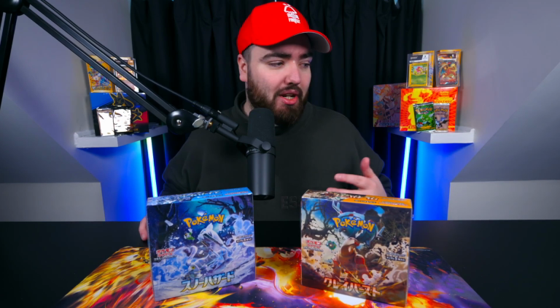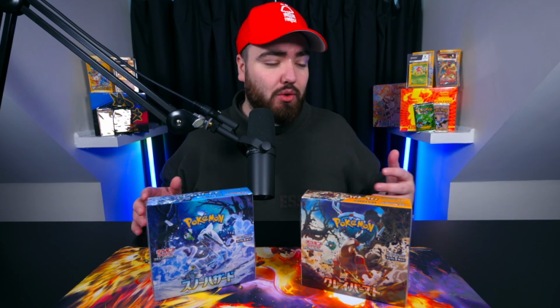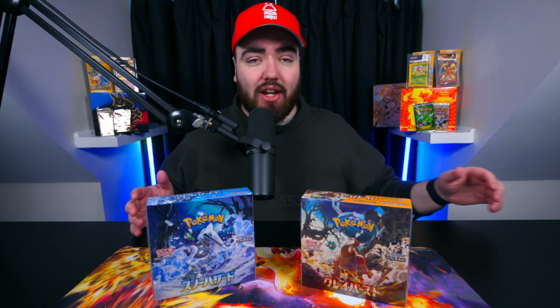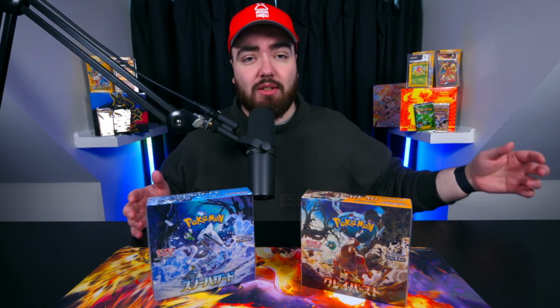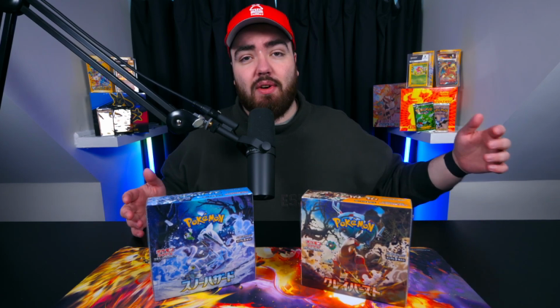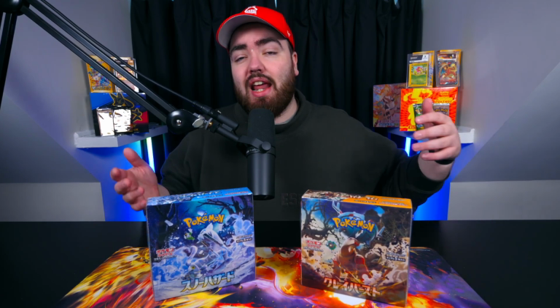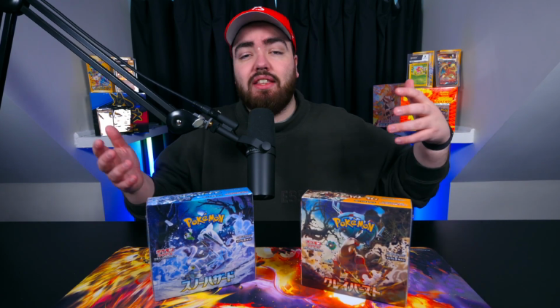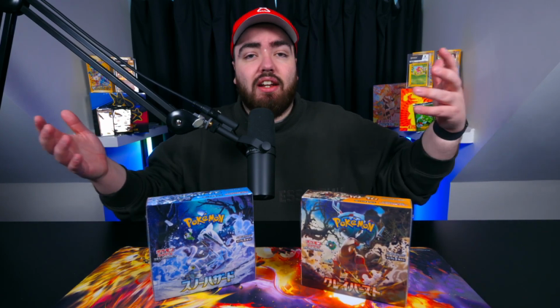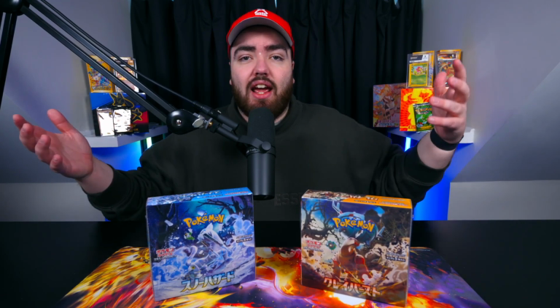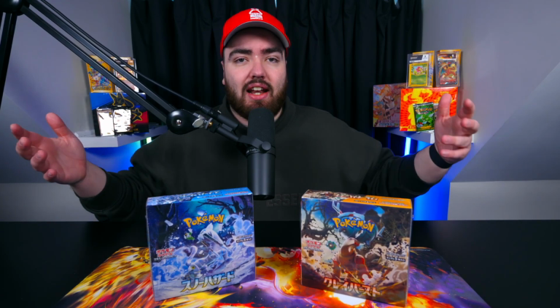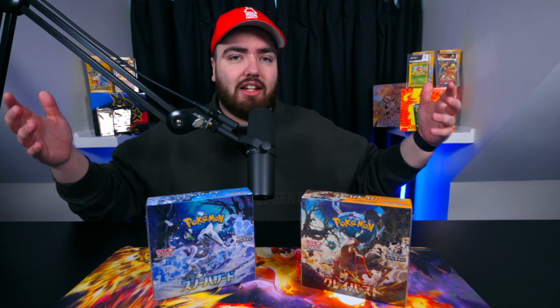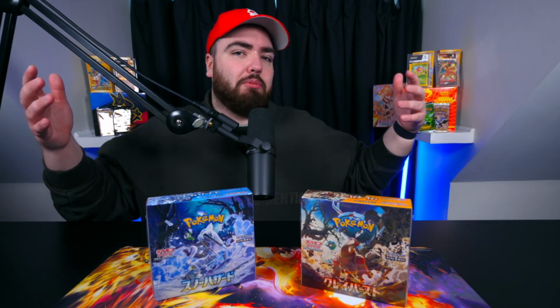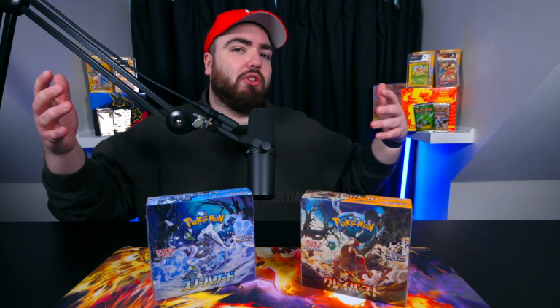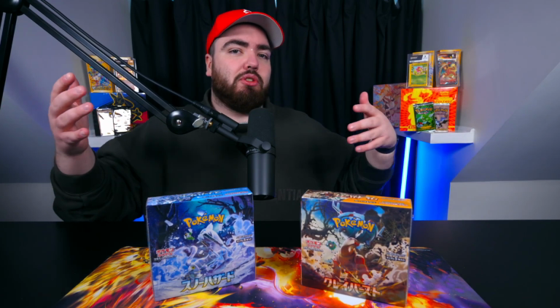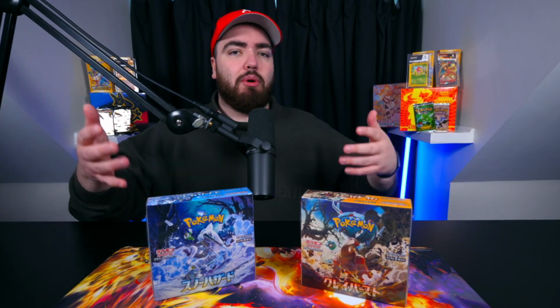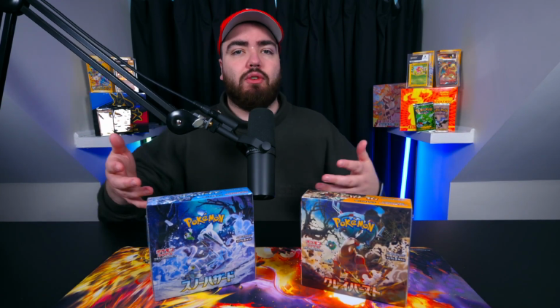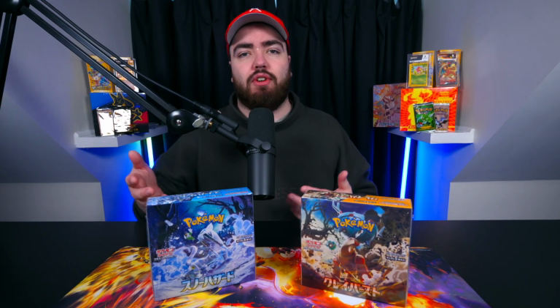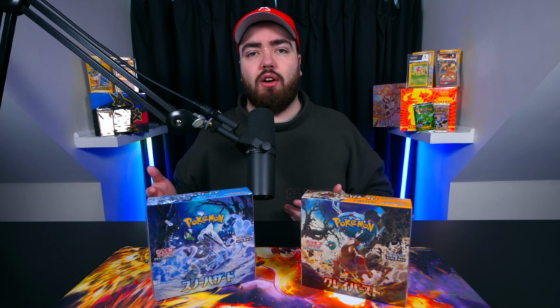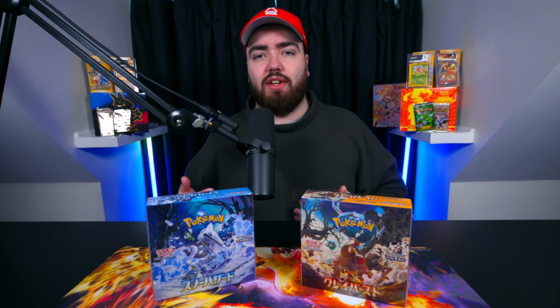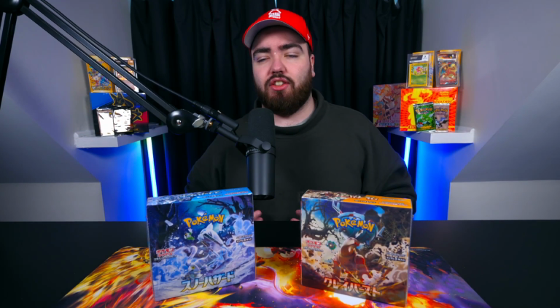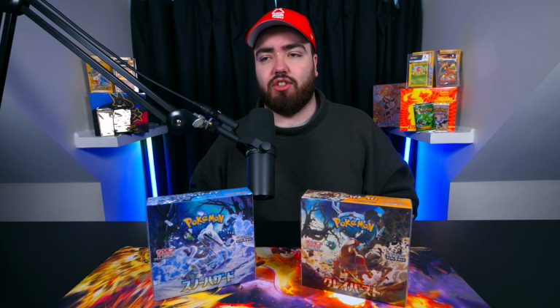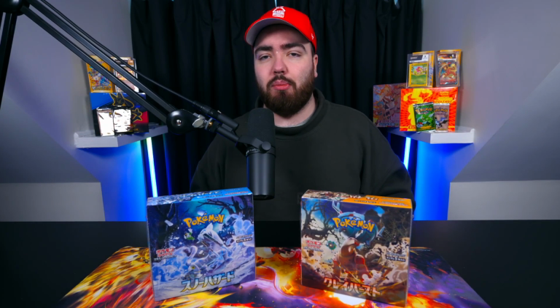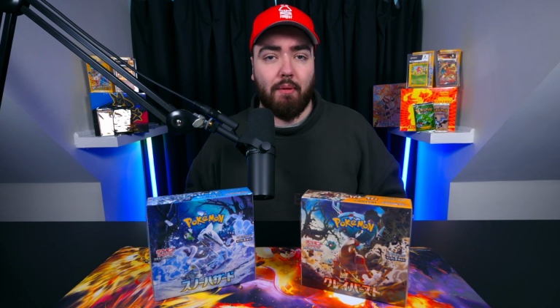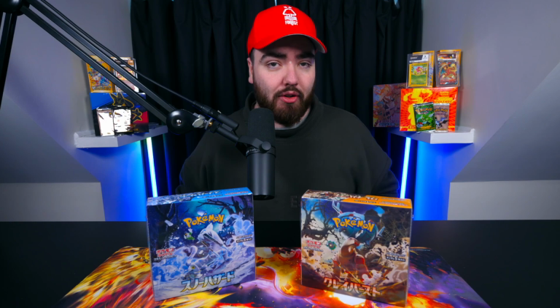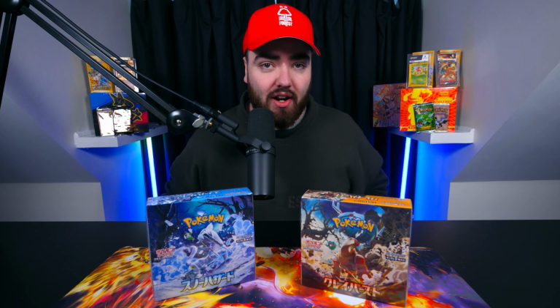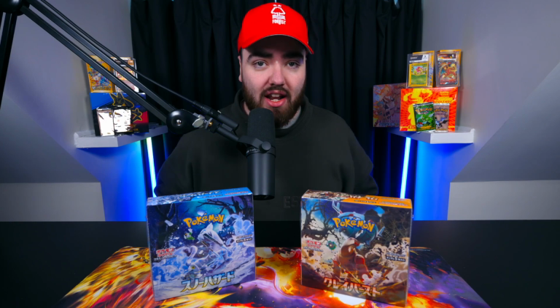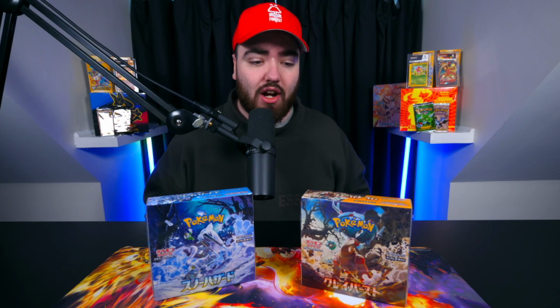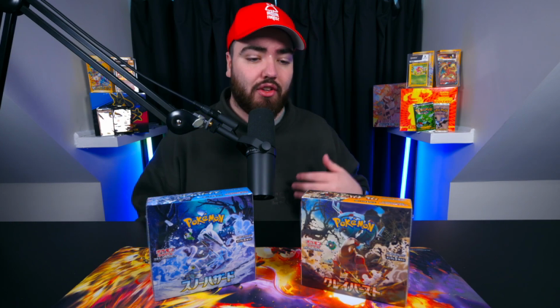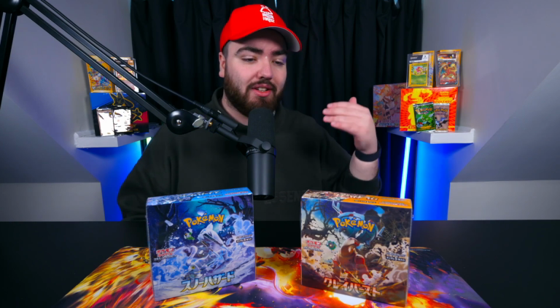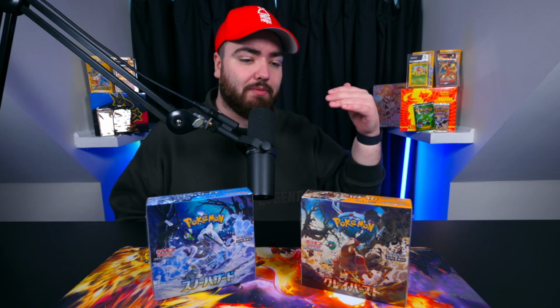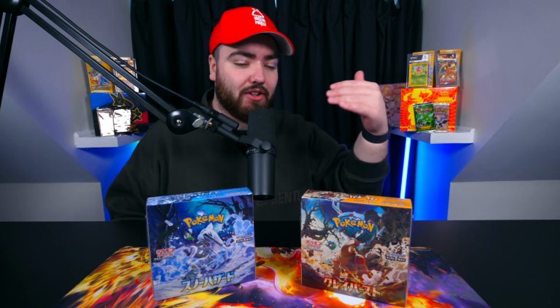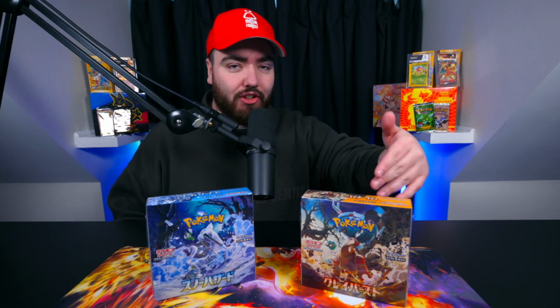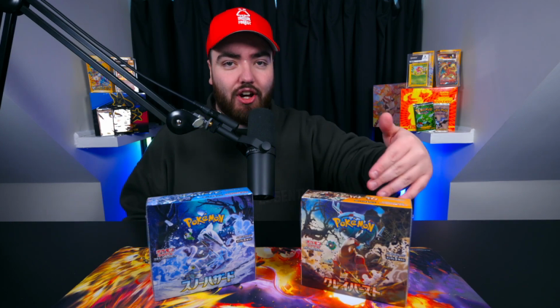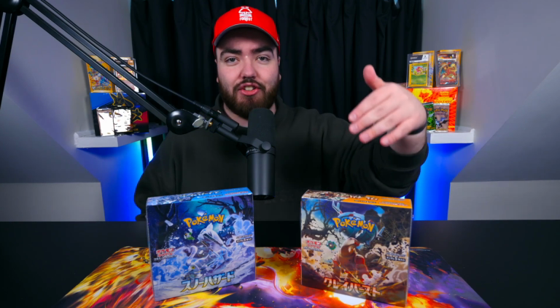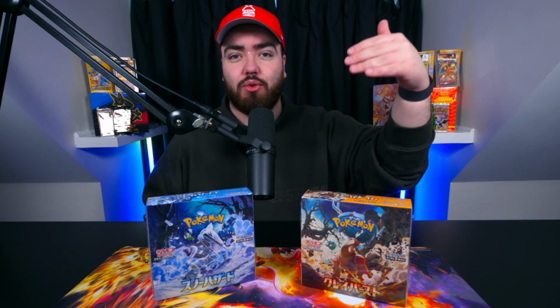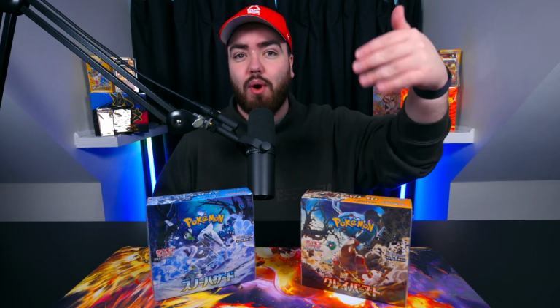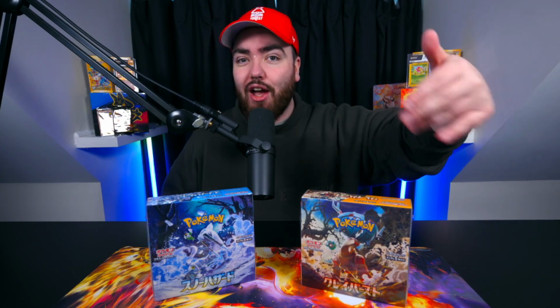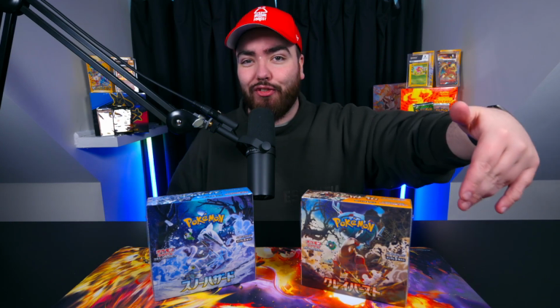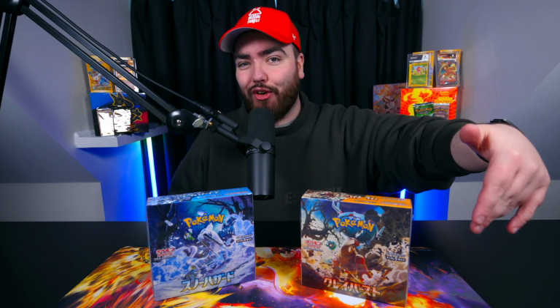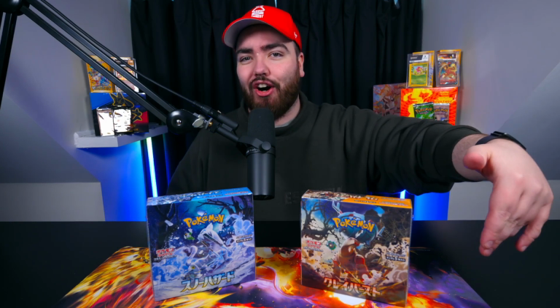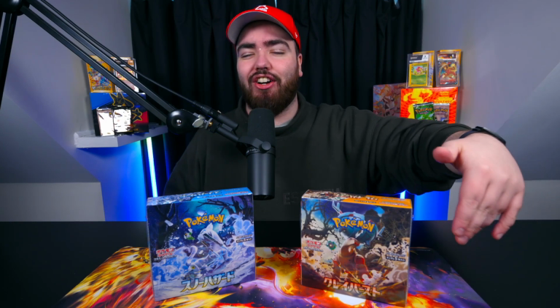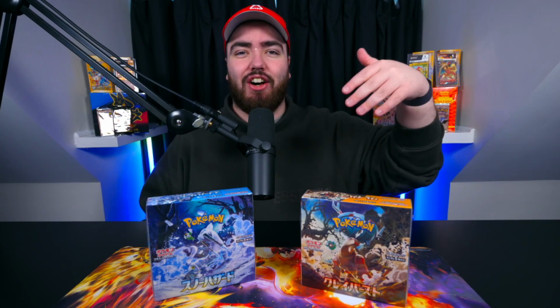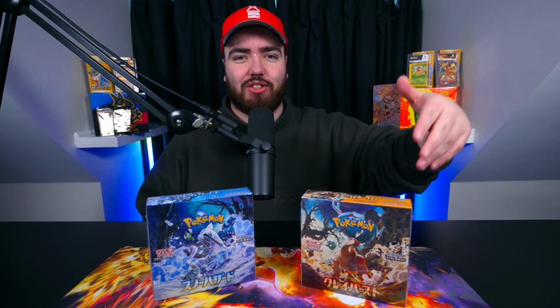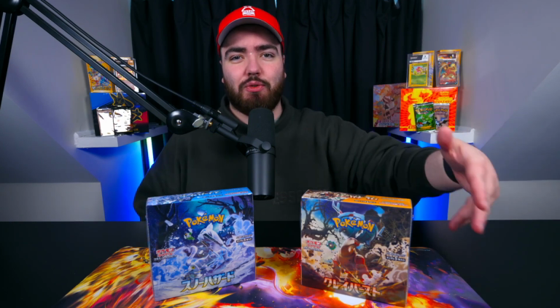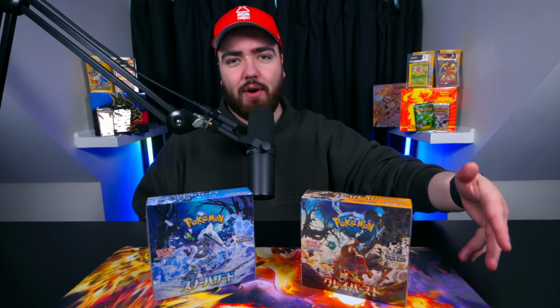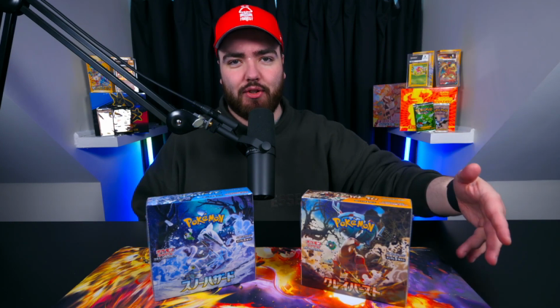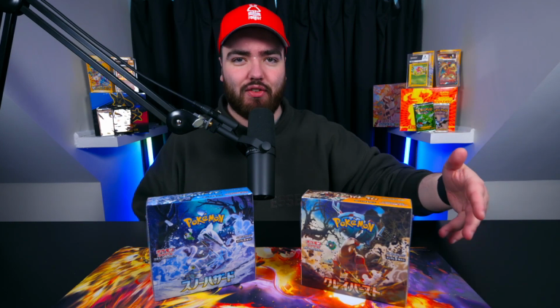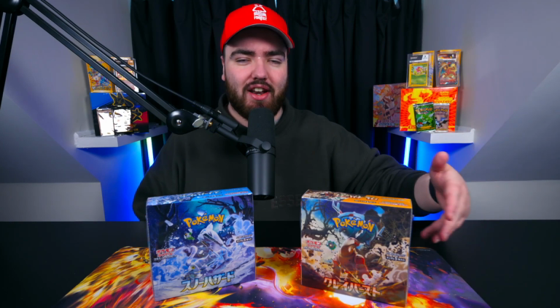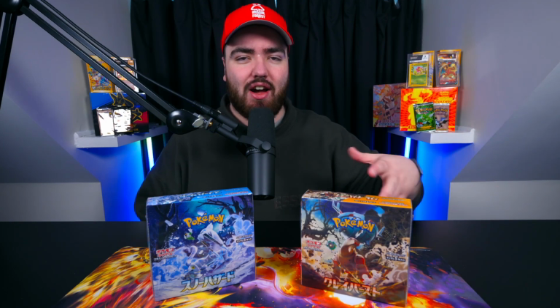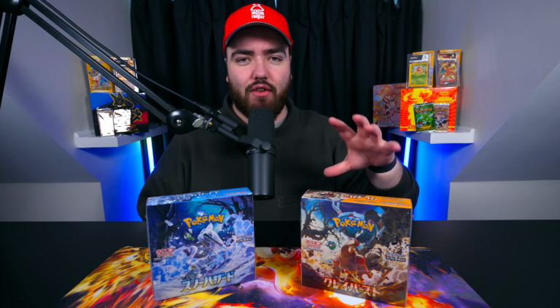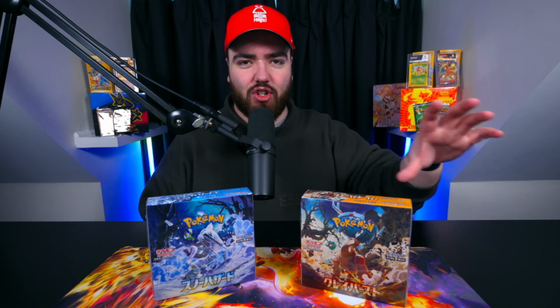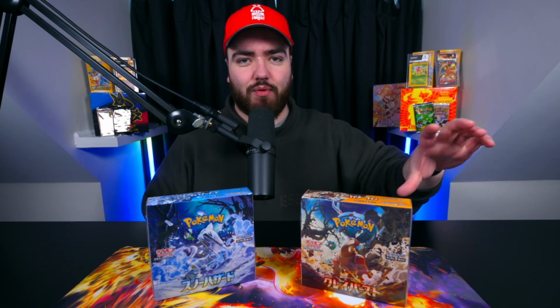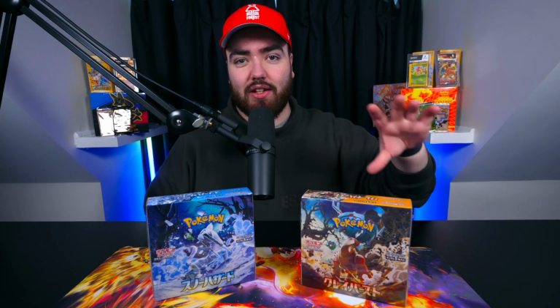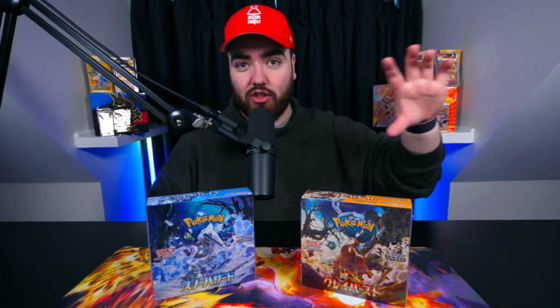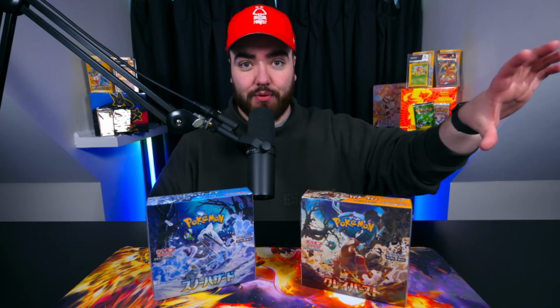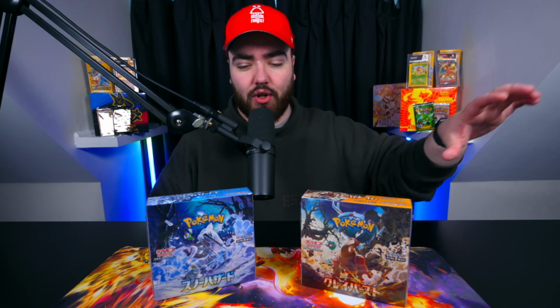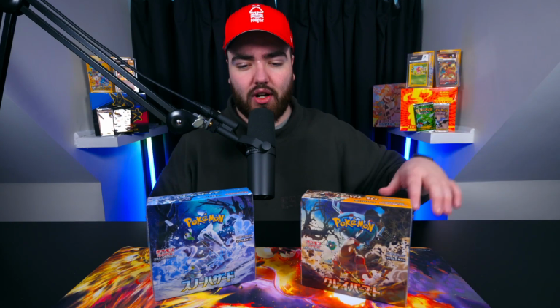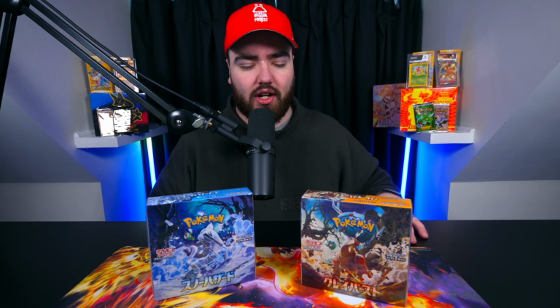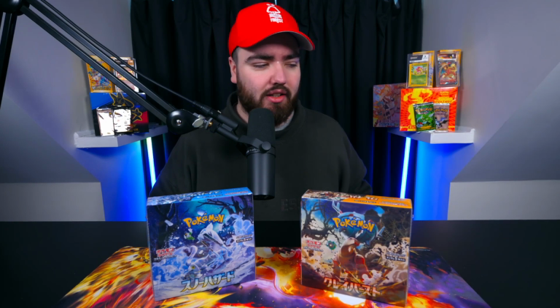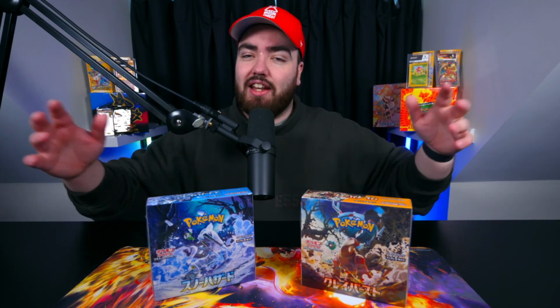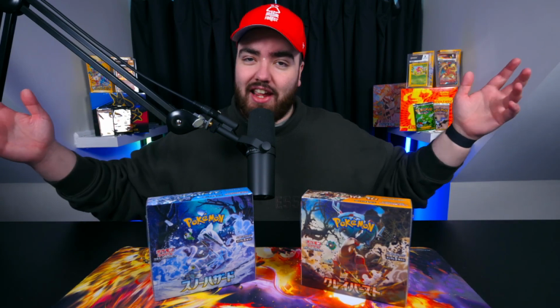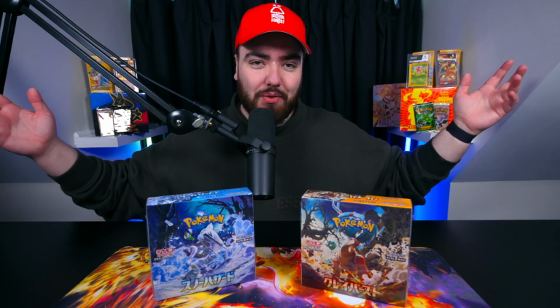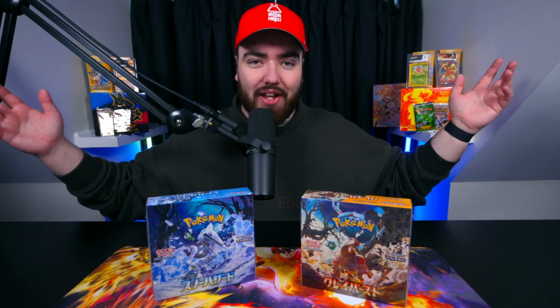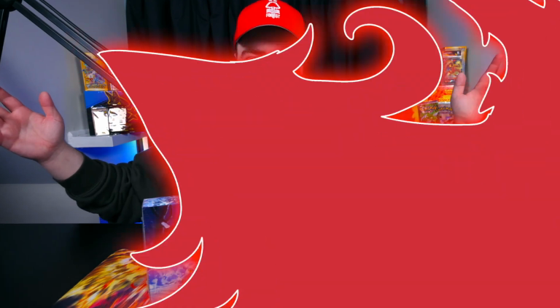It is what it is. At the end of the day, it's because the Pokemon hobby is so popular right now. The Special Arts, the Waifu cards are so popular right now over in Japan - the Supporter Cards. And that is what it is.